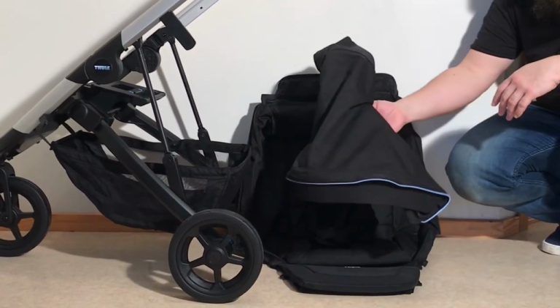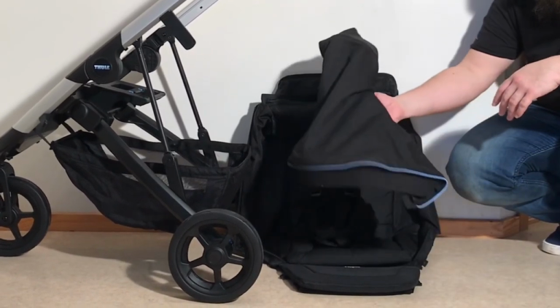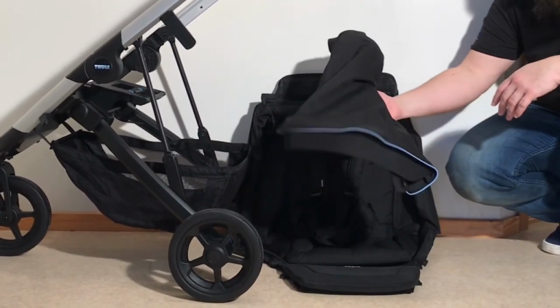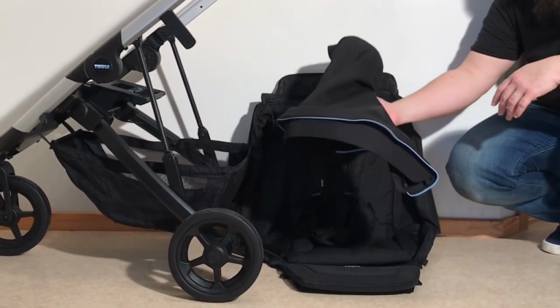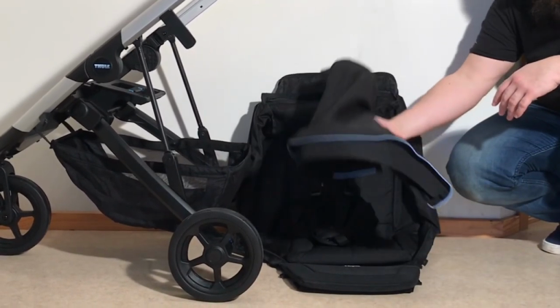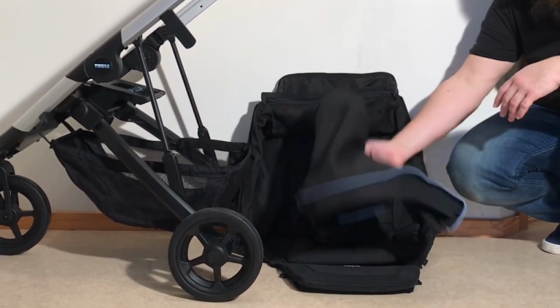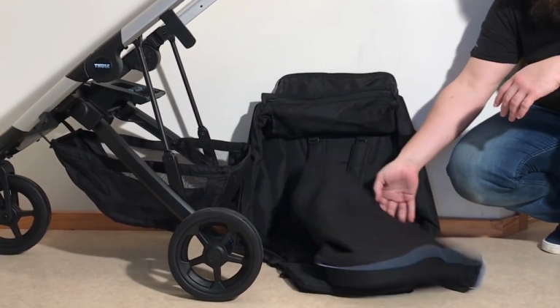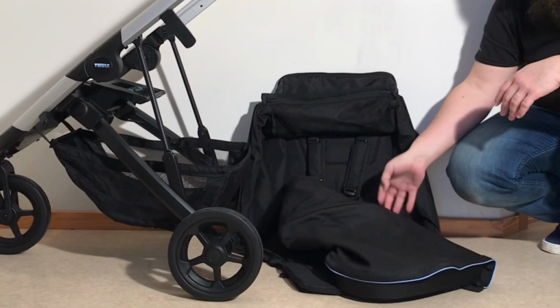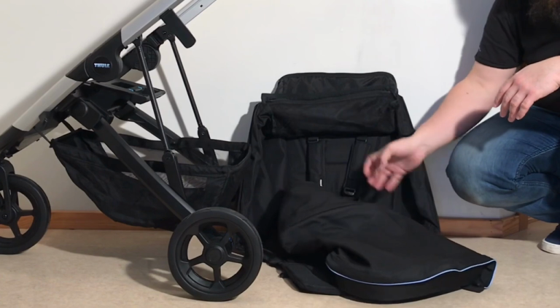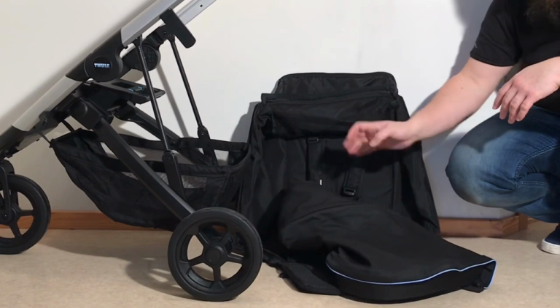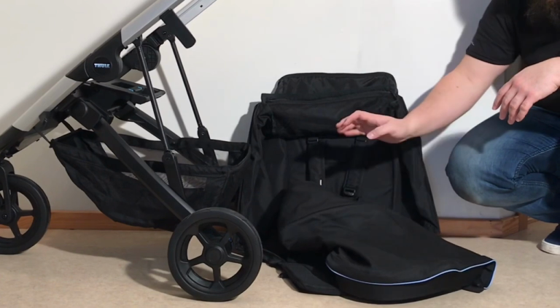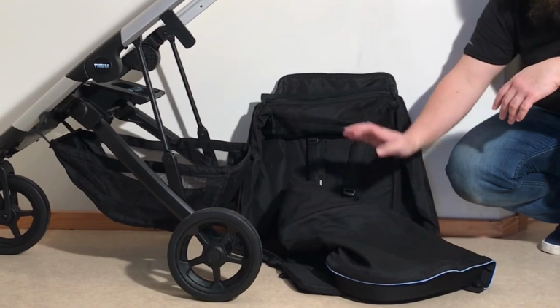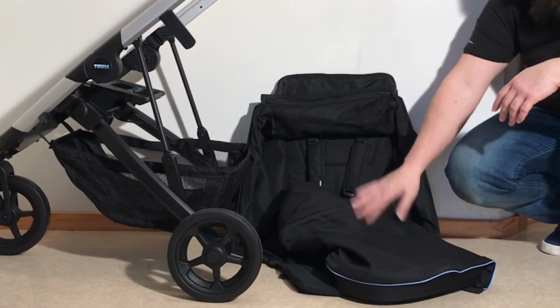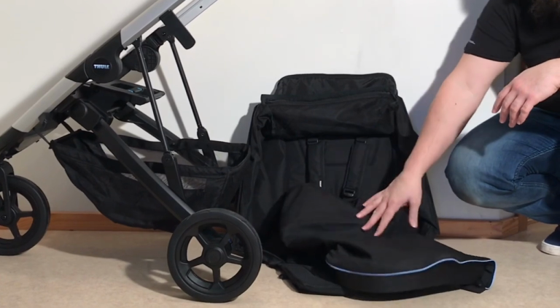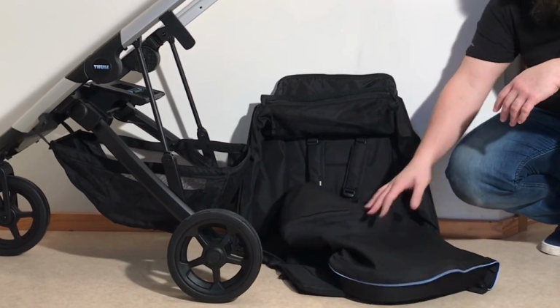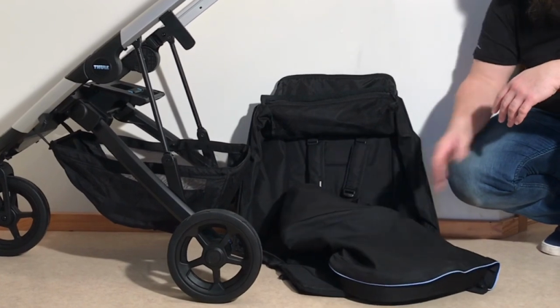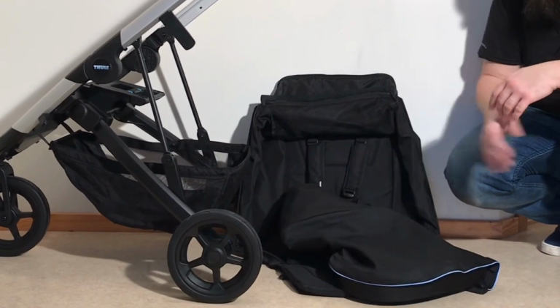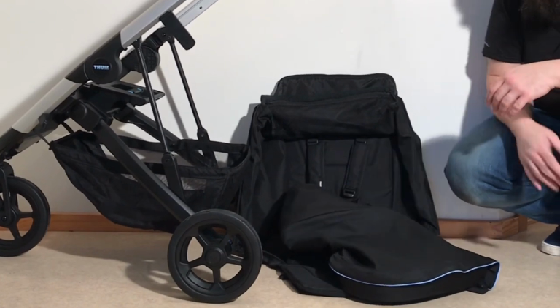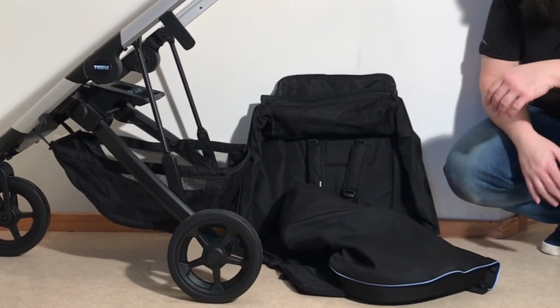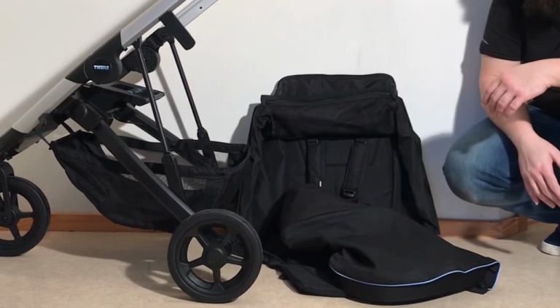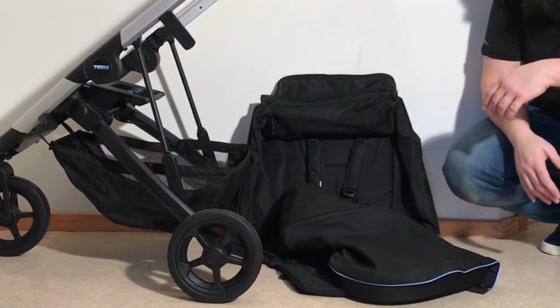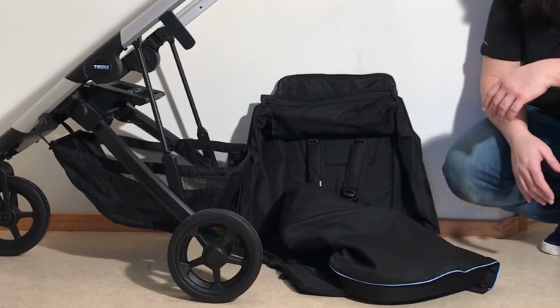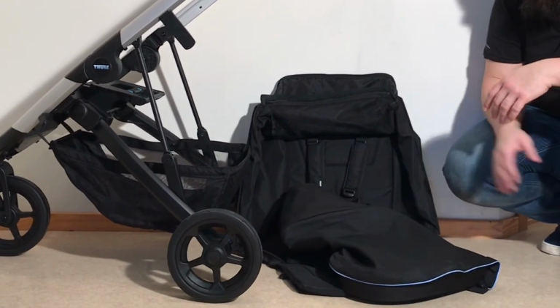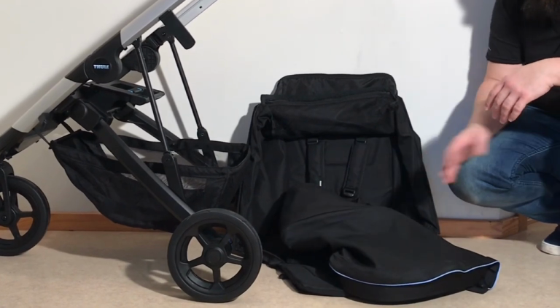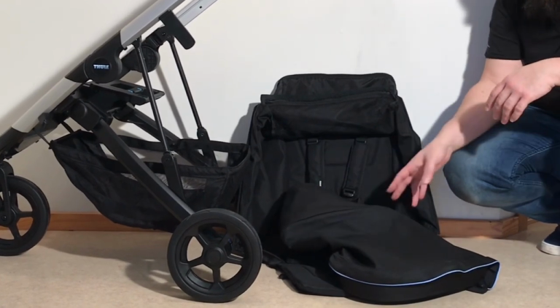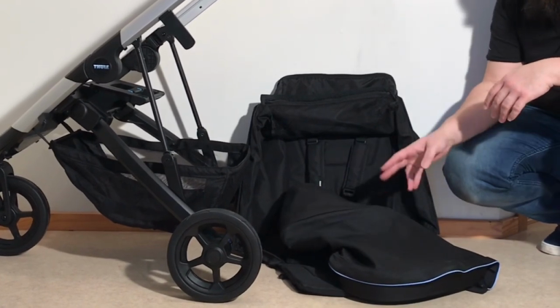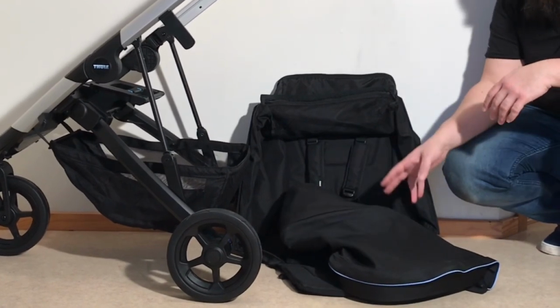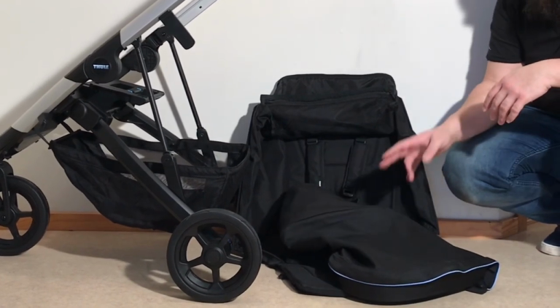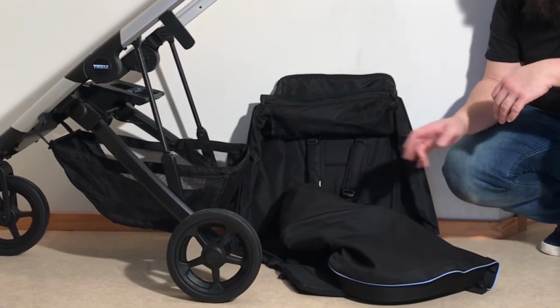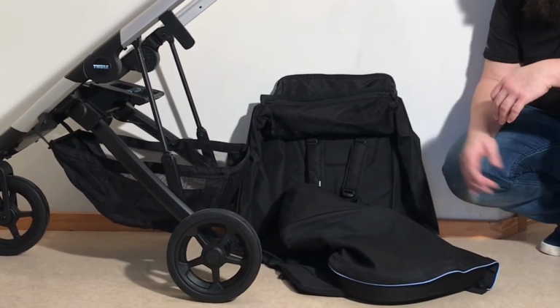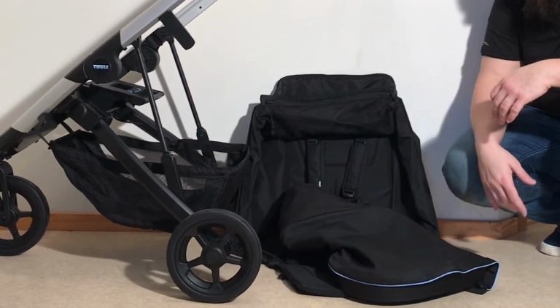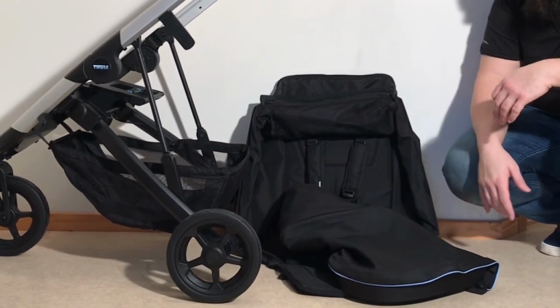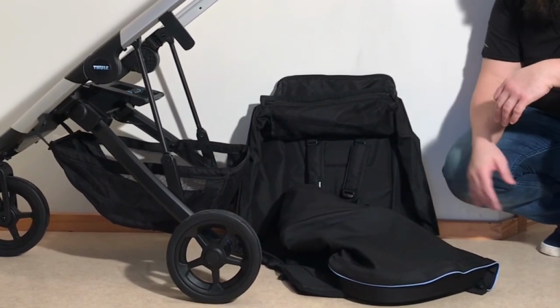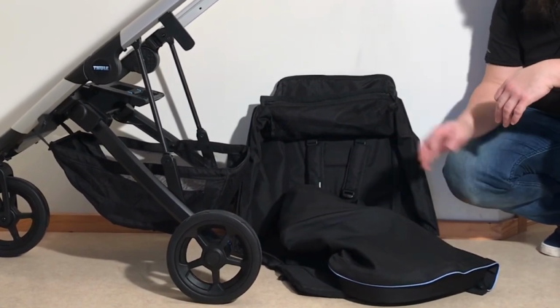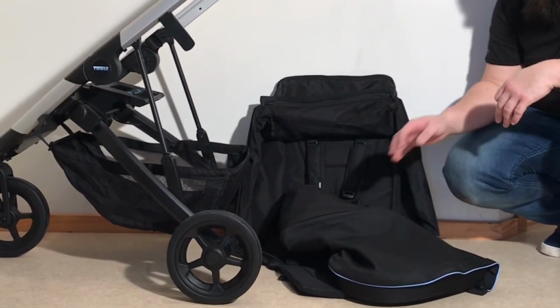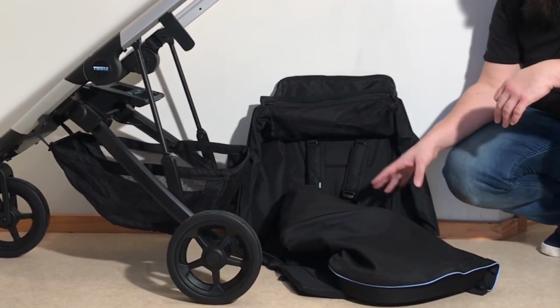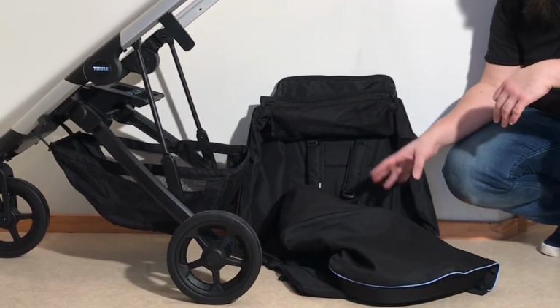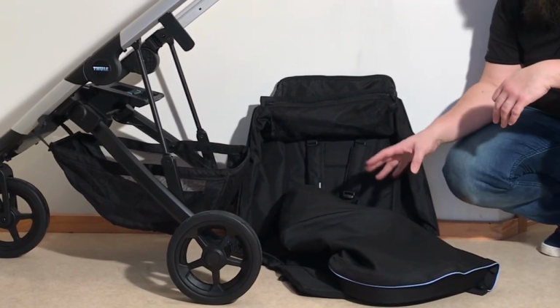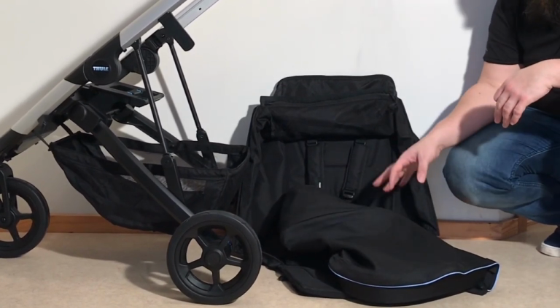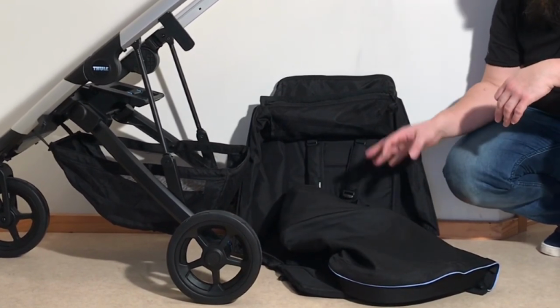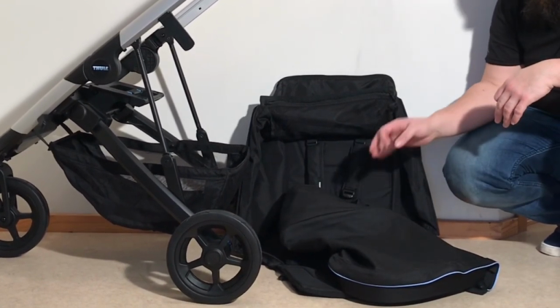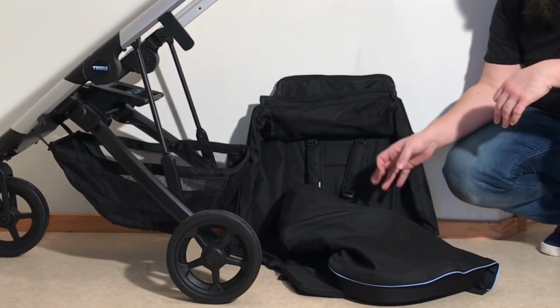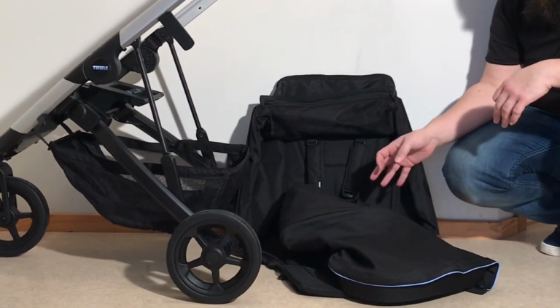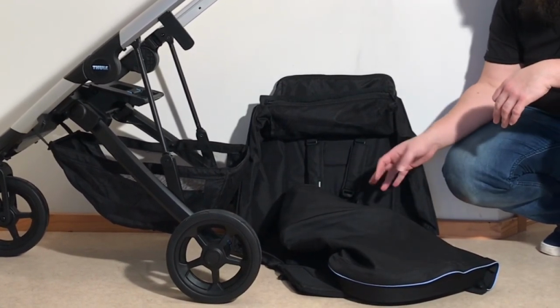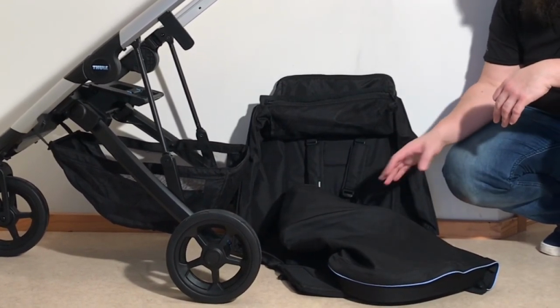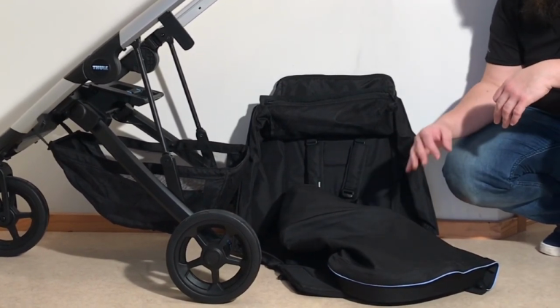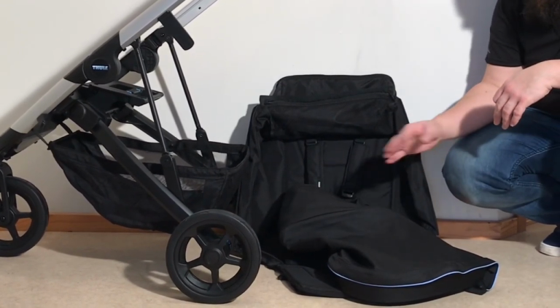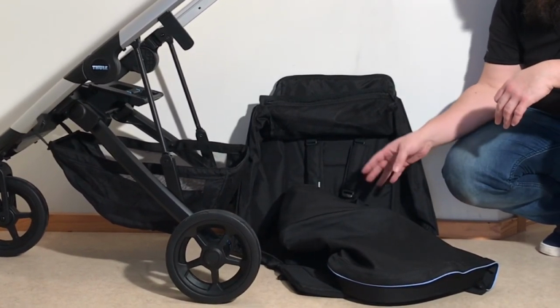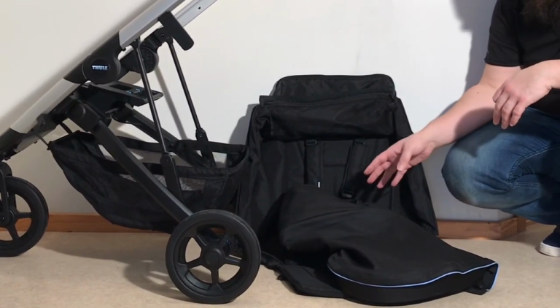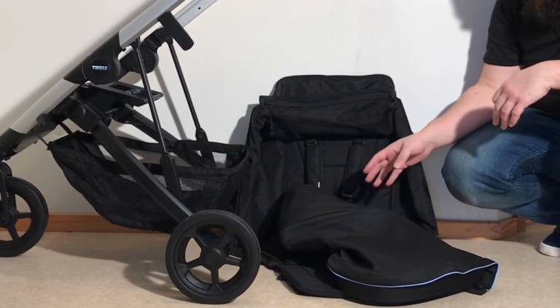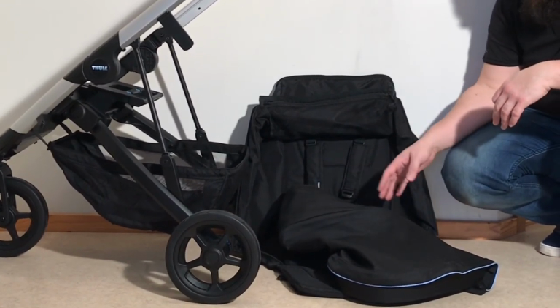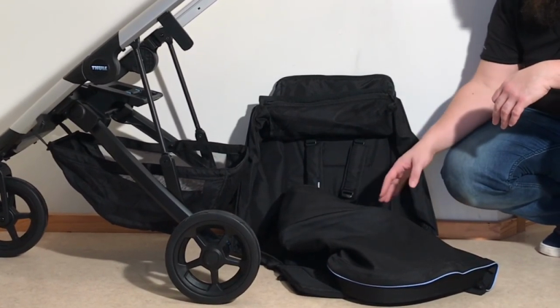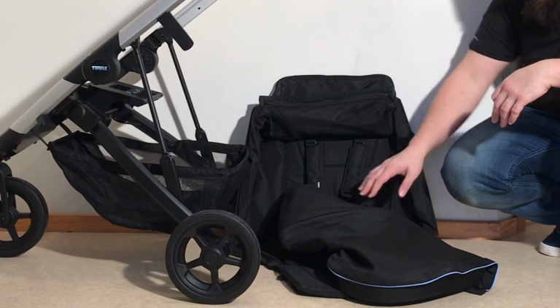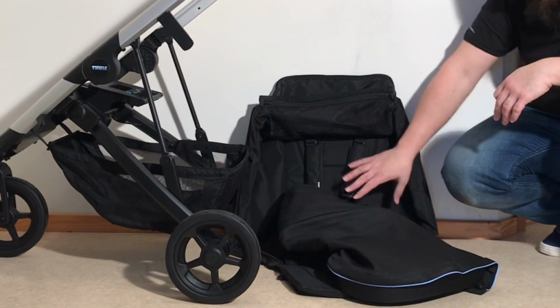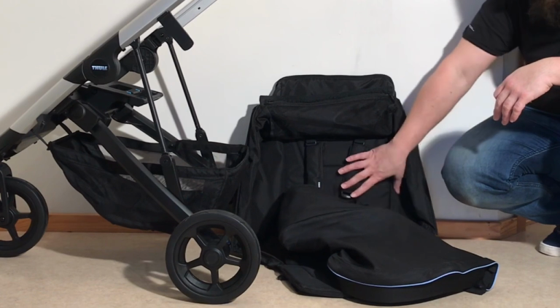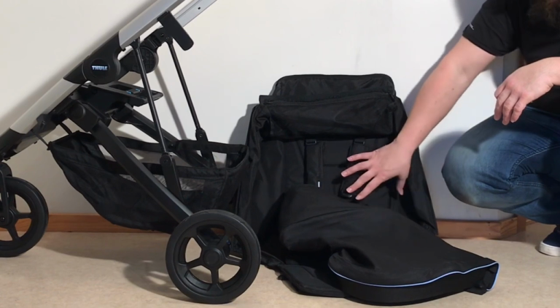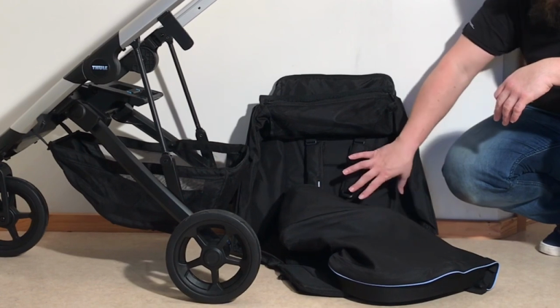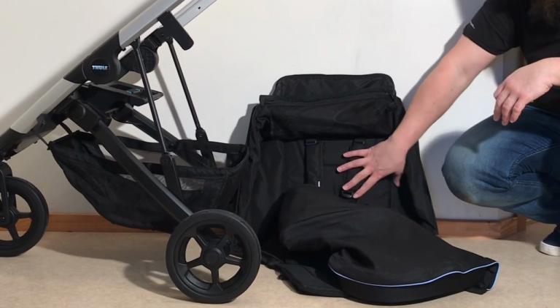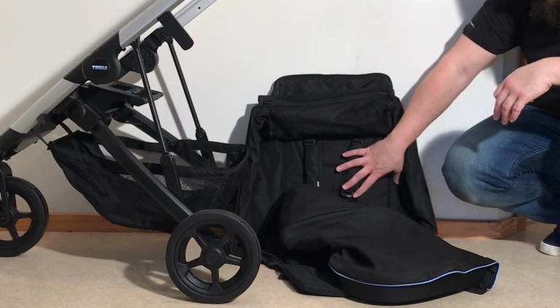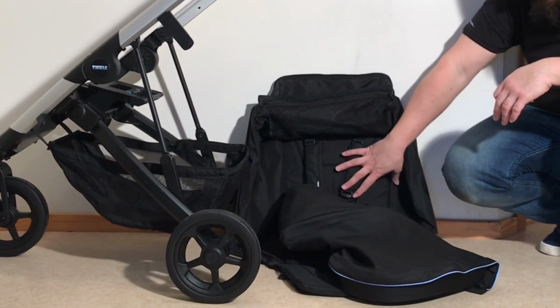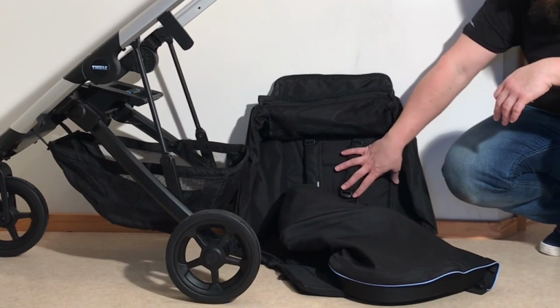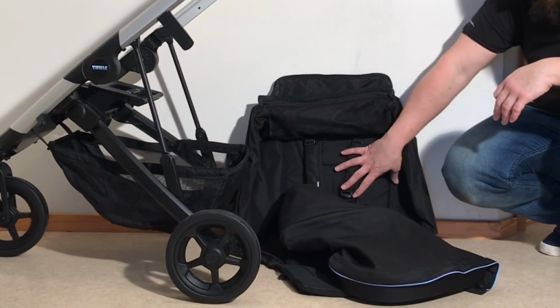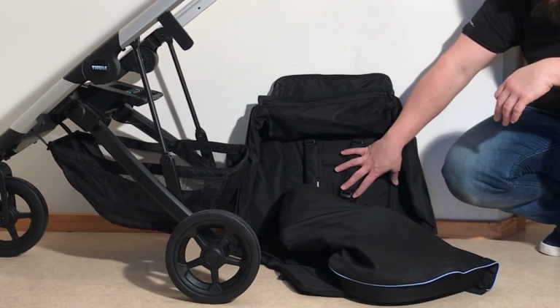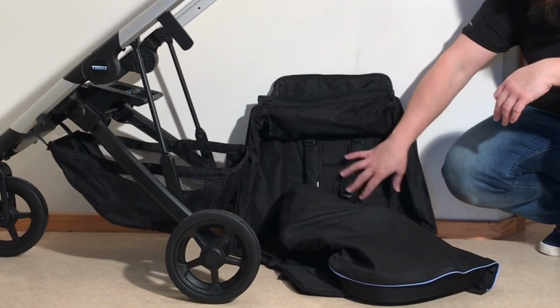You also have your canopy. My guess is you probably could get away with washing that on a low temperature setting in the machine, but you might as well do what they say since you have to hand wash the seat anyway.